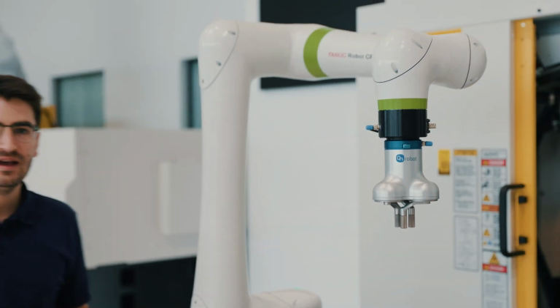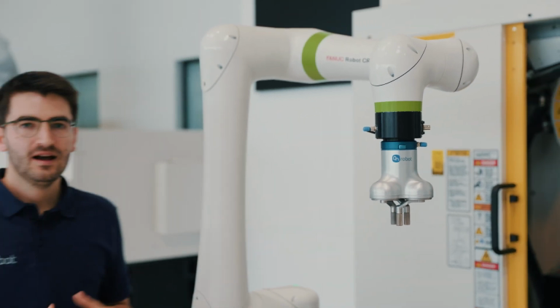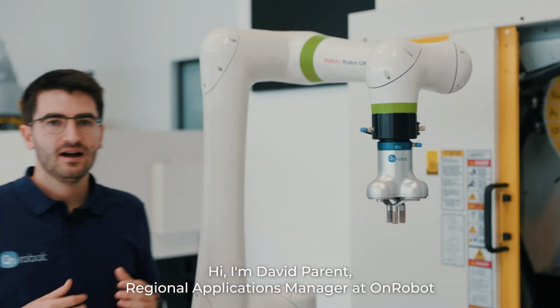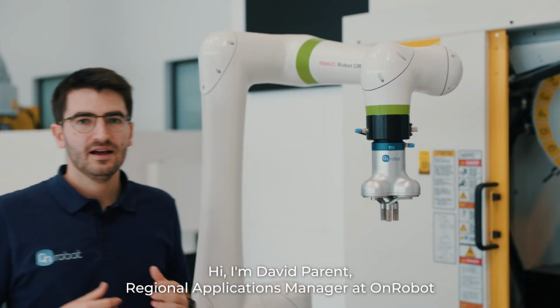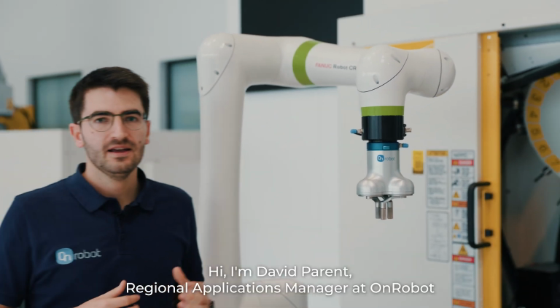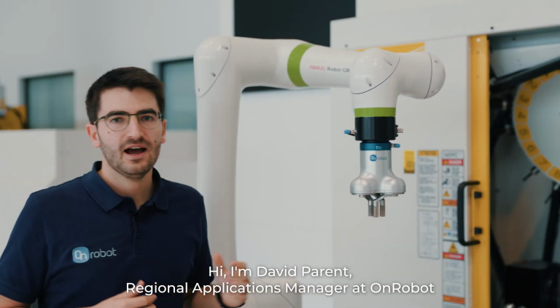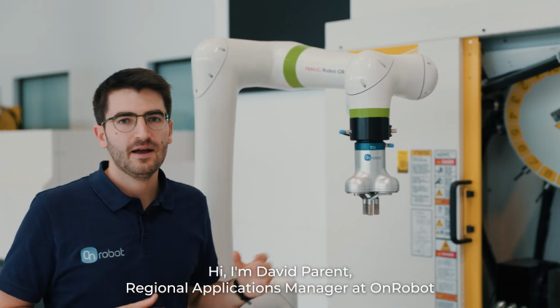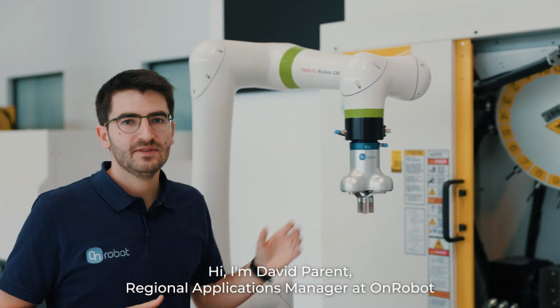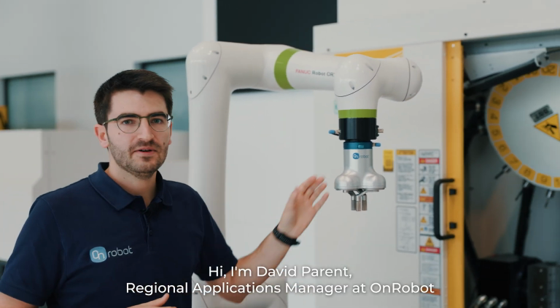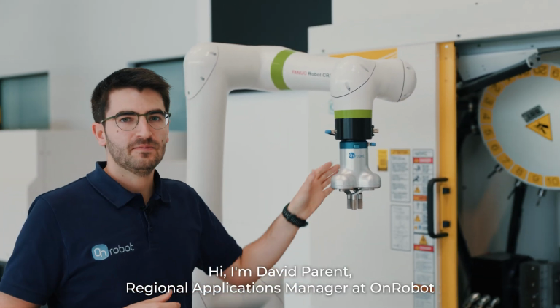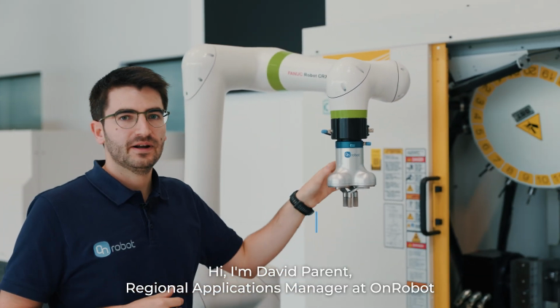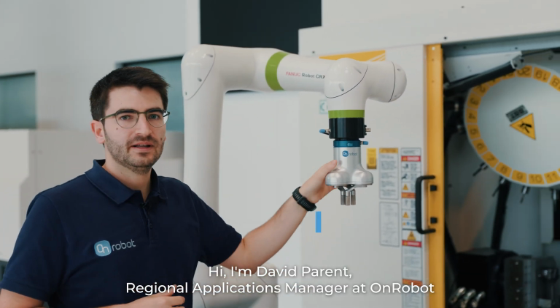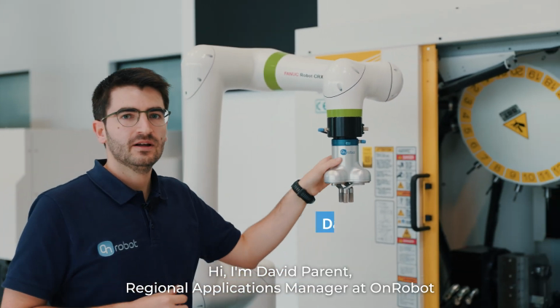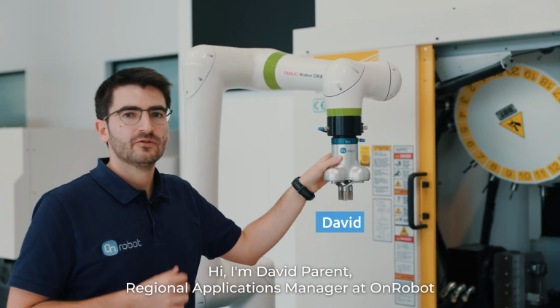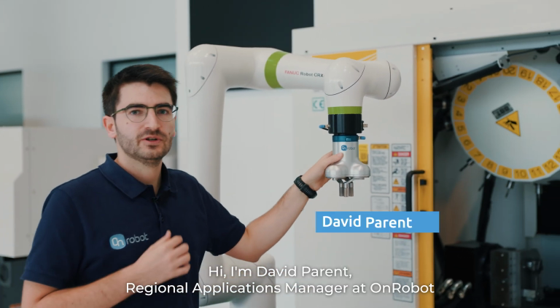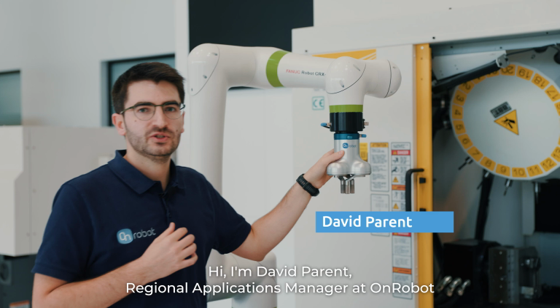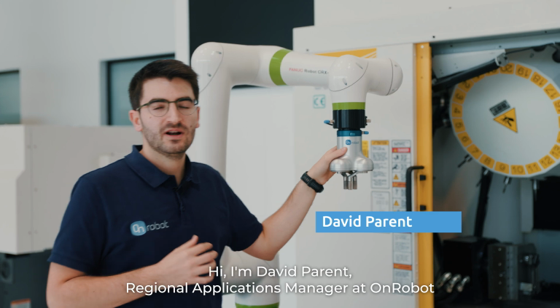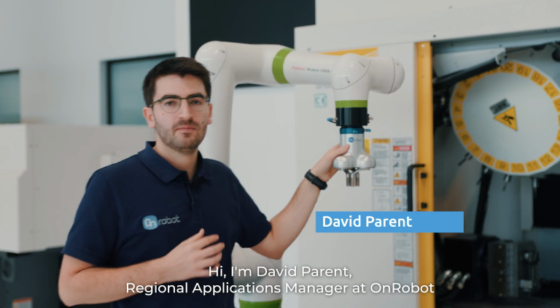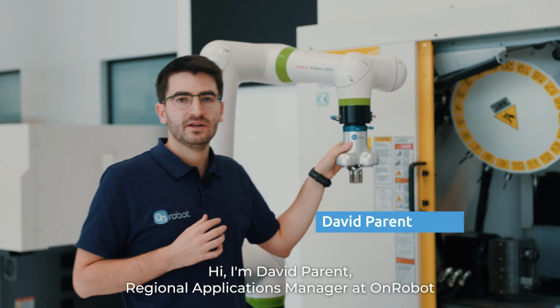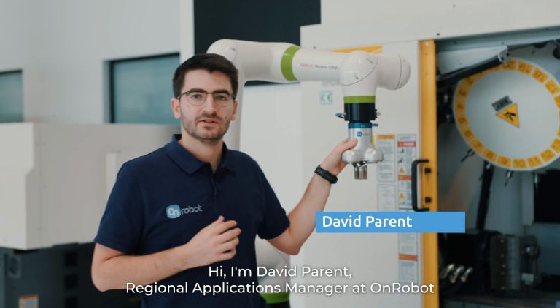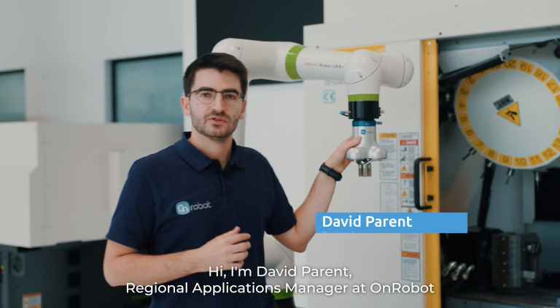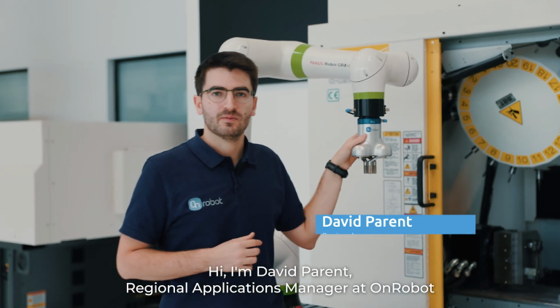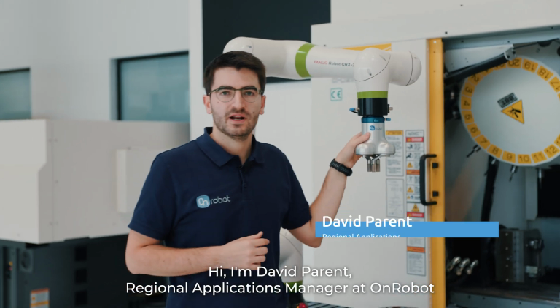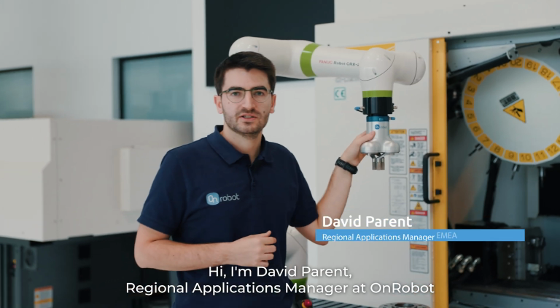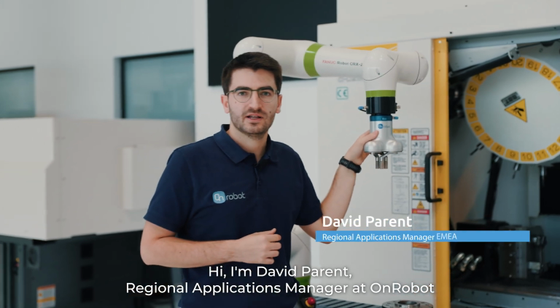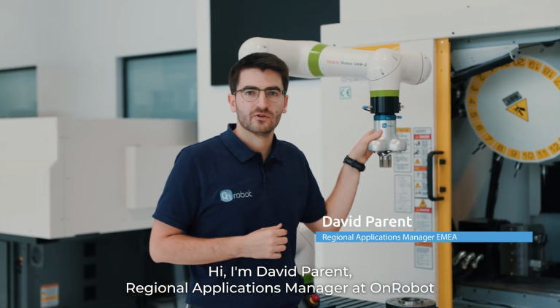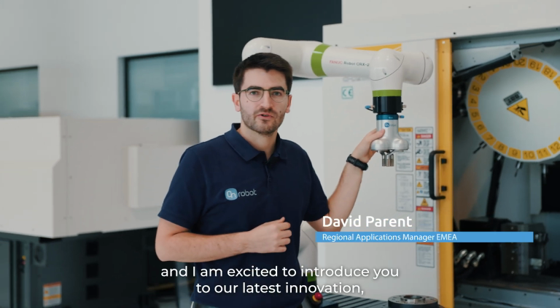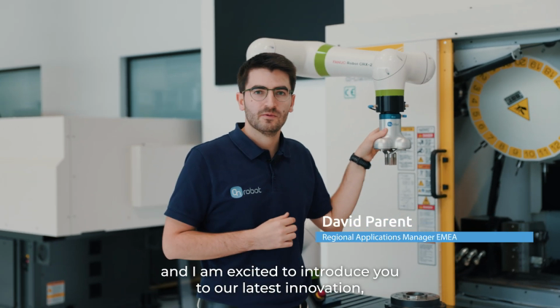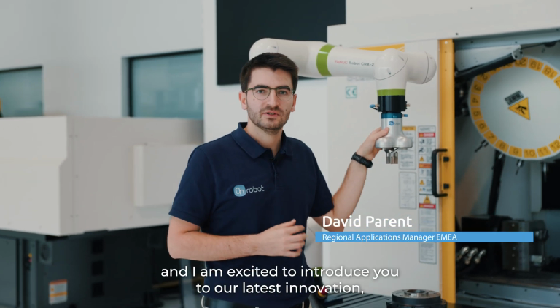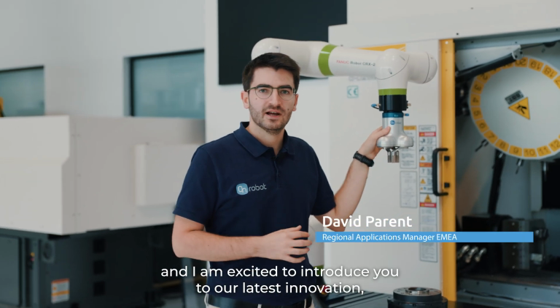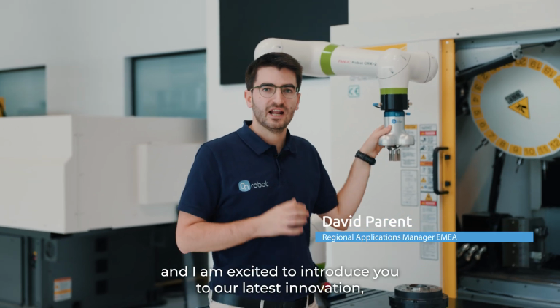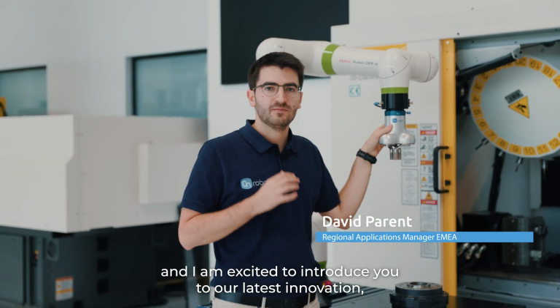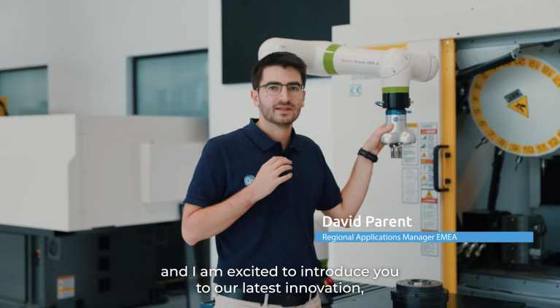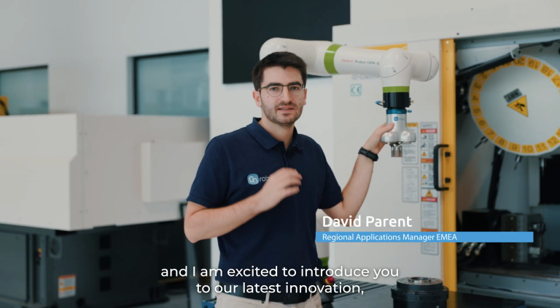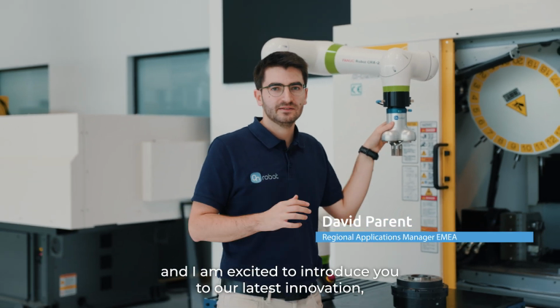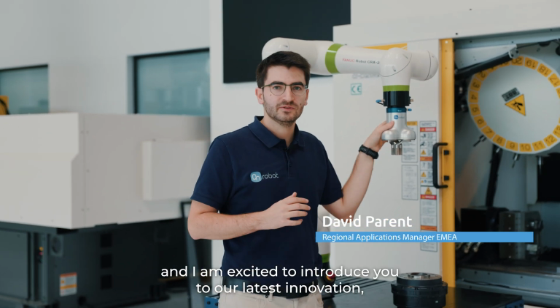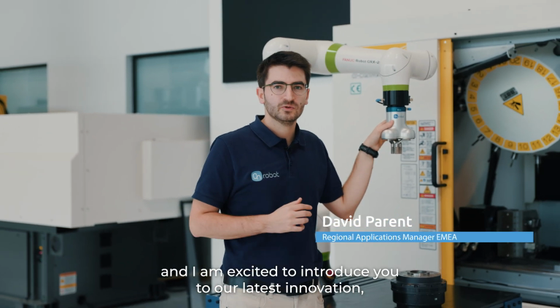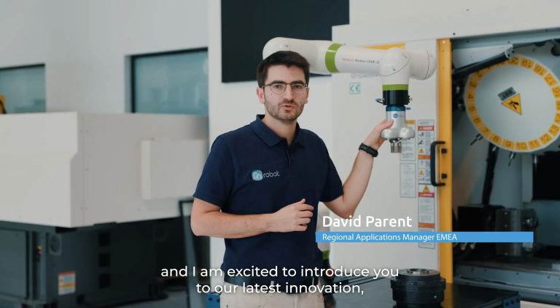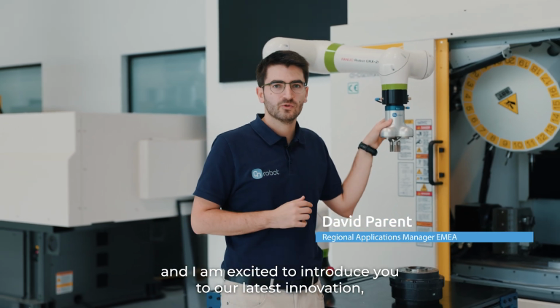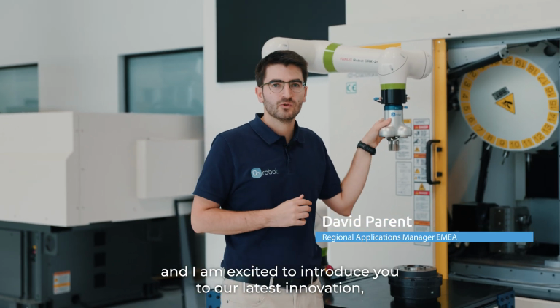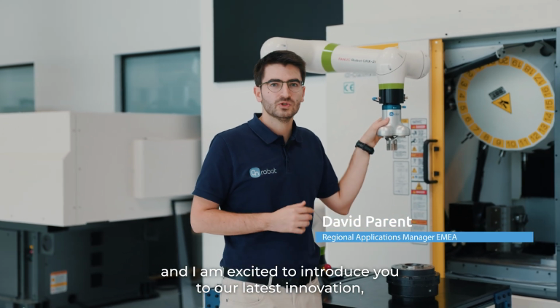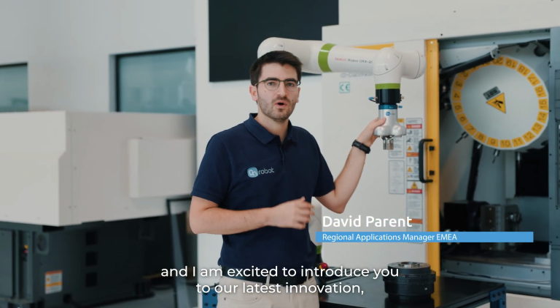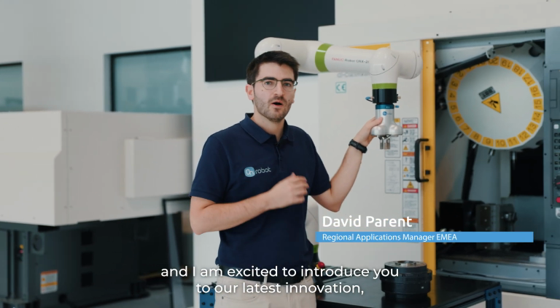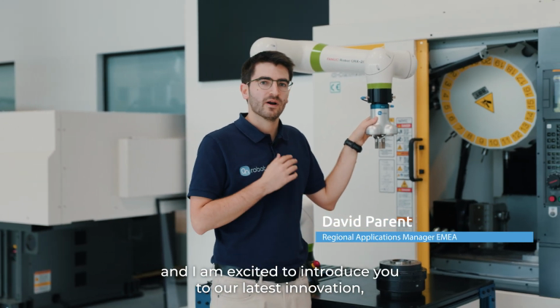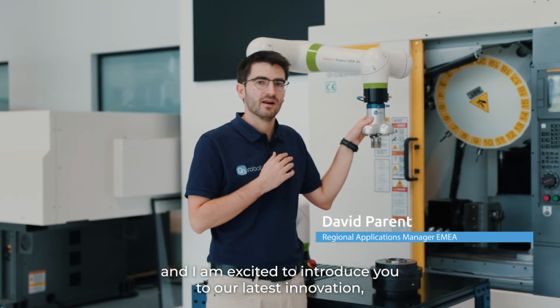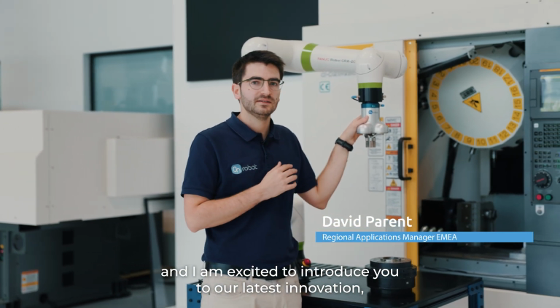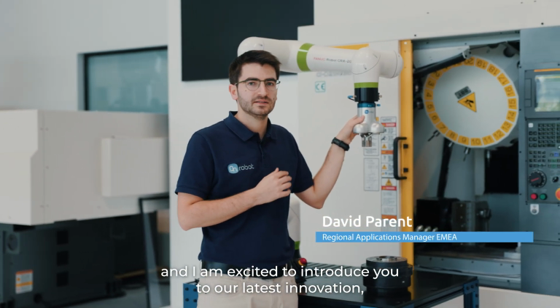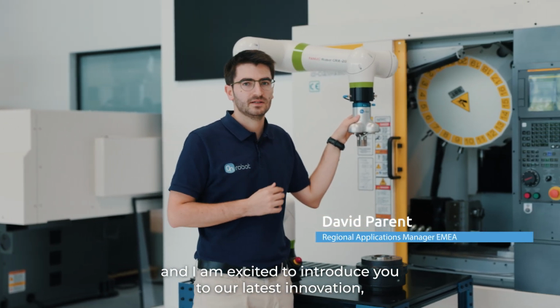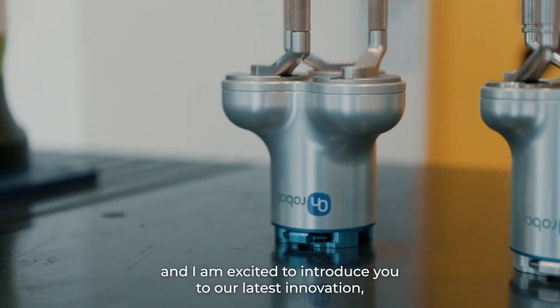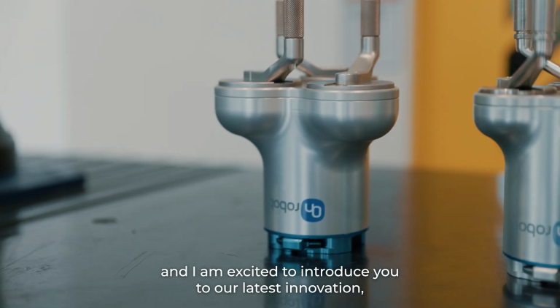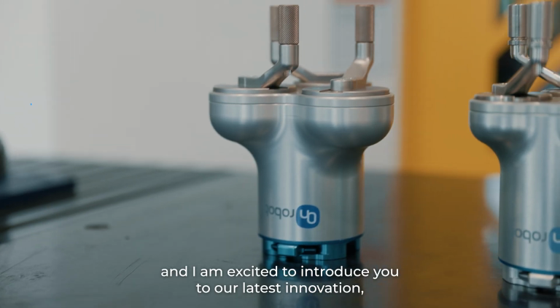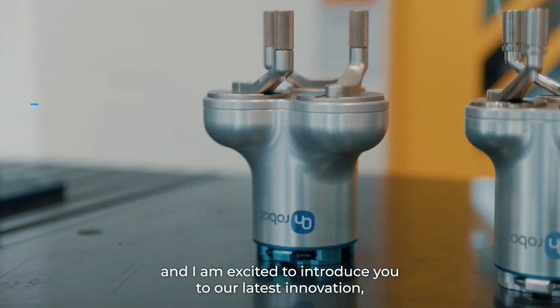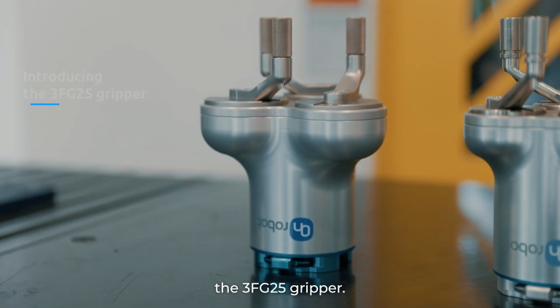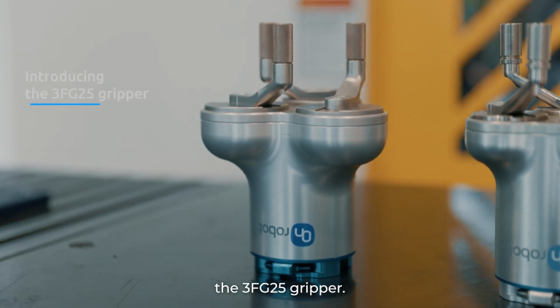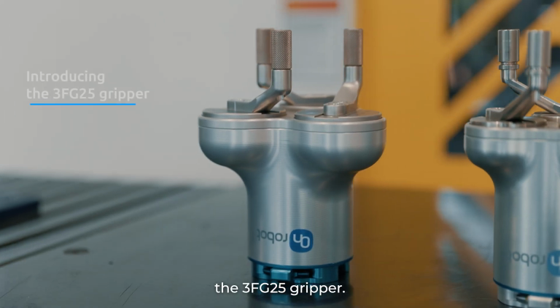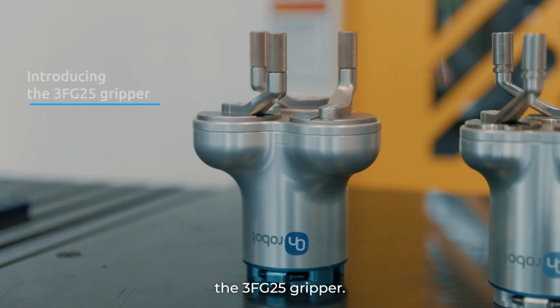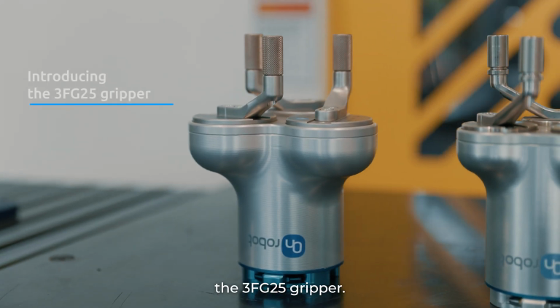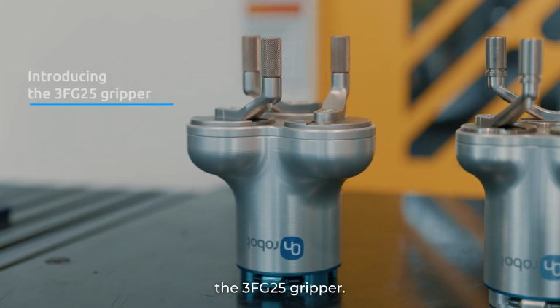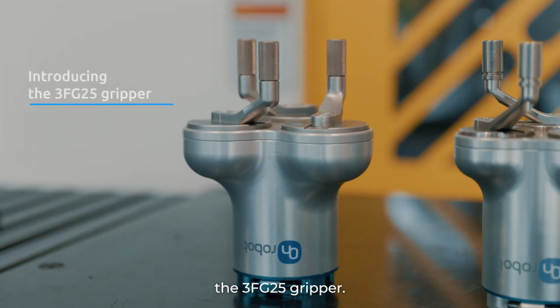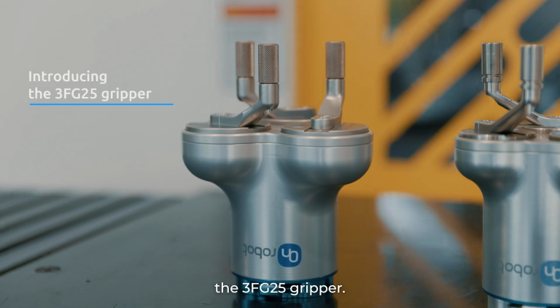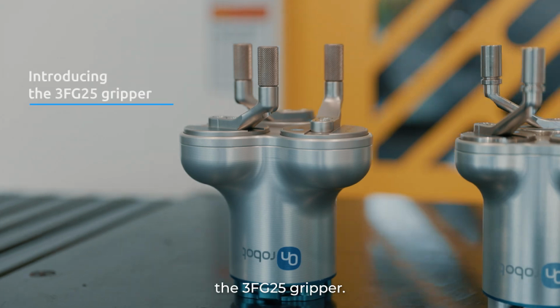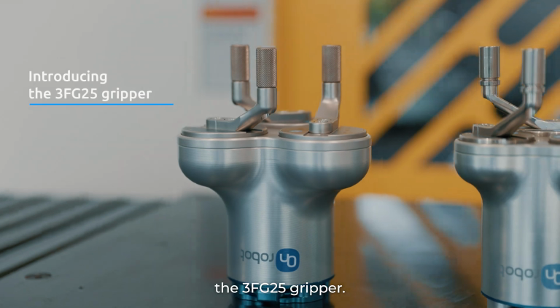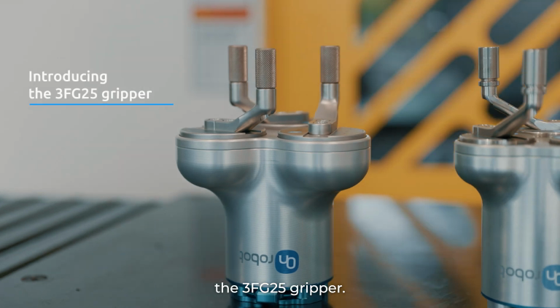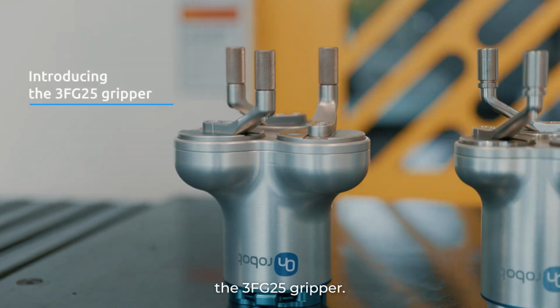Hi, I'm David Paren, Regional Applications Manager at ONROBOT, and I'm excited to introduce you to our latest innovation, the 3FG25 gripper.